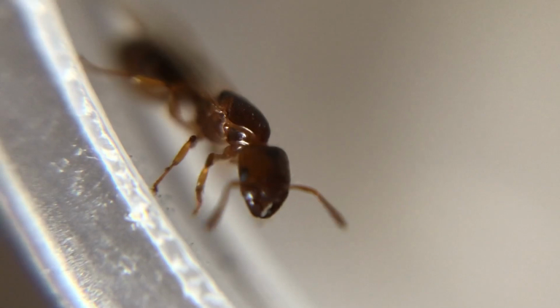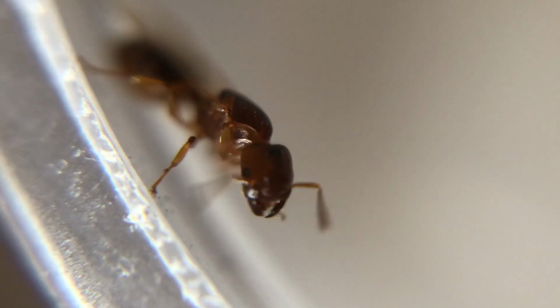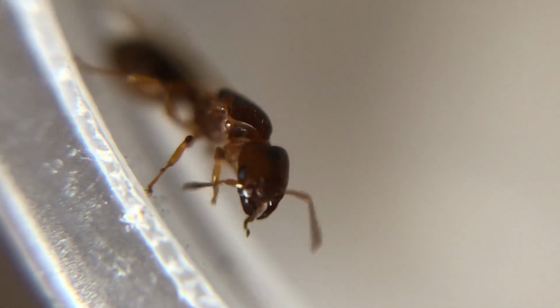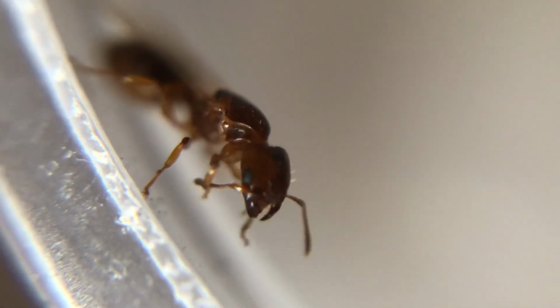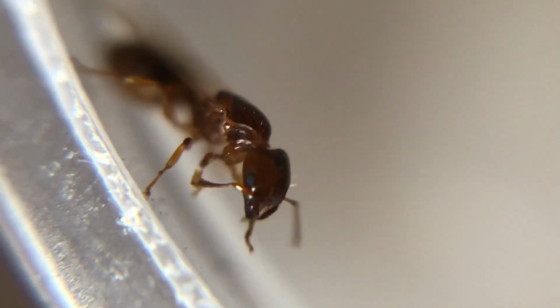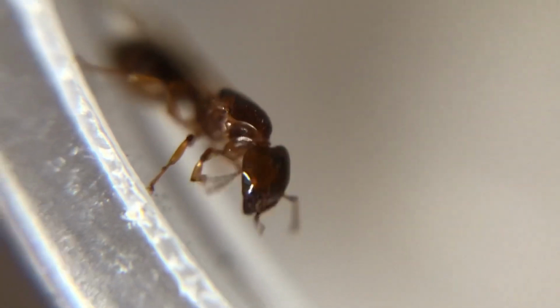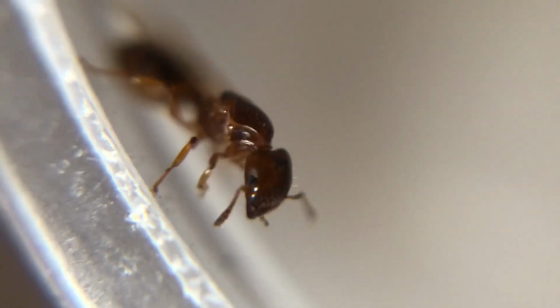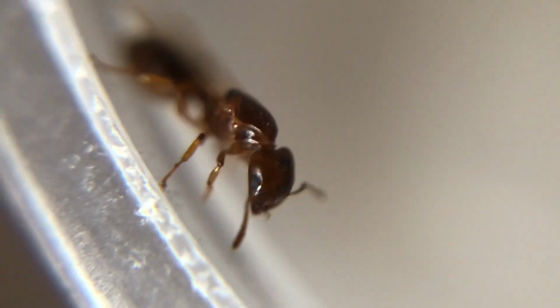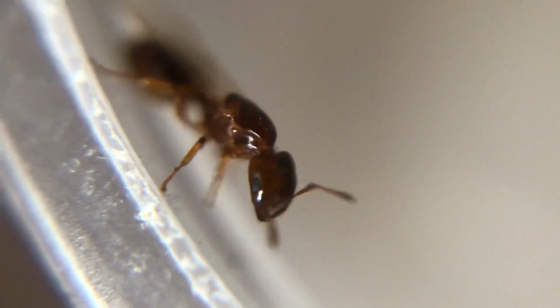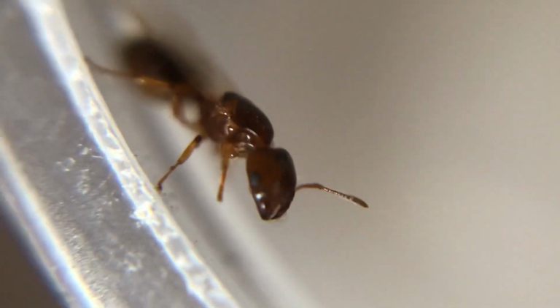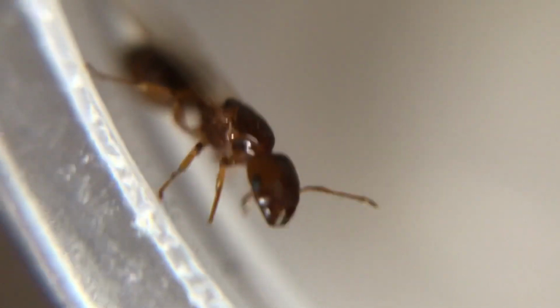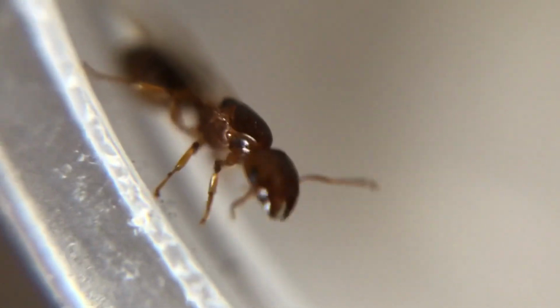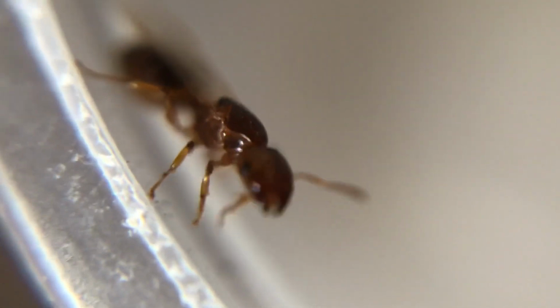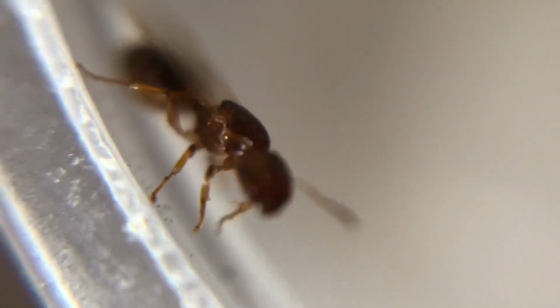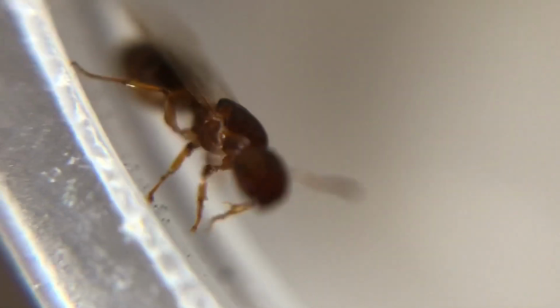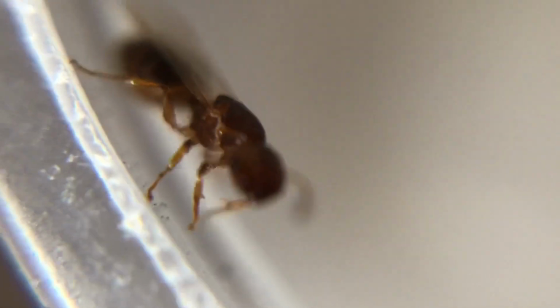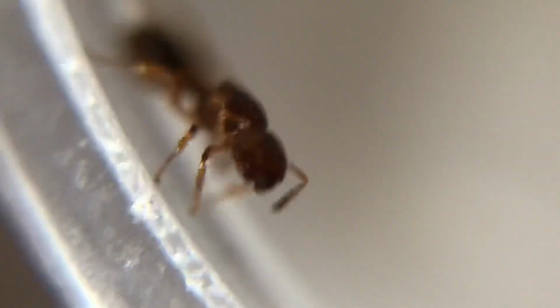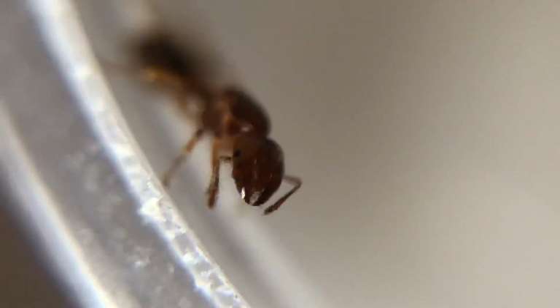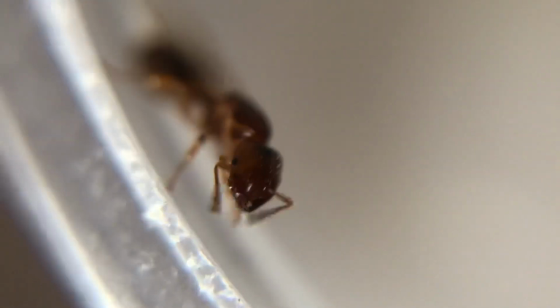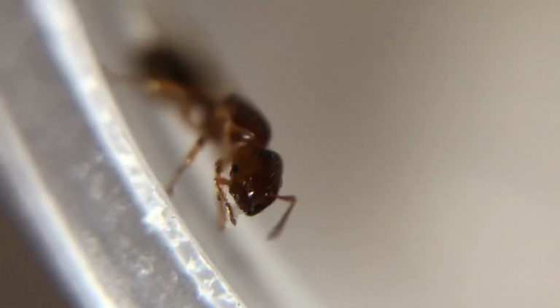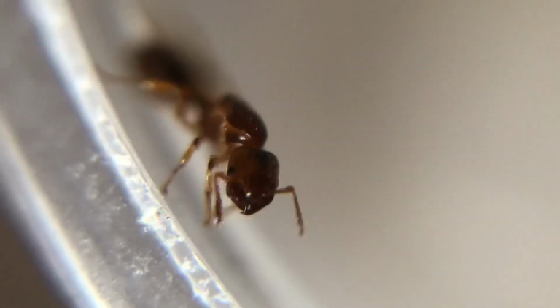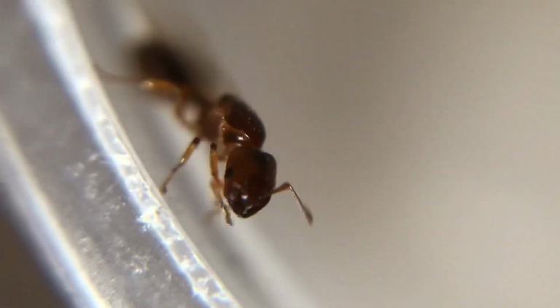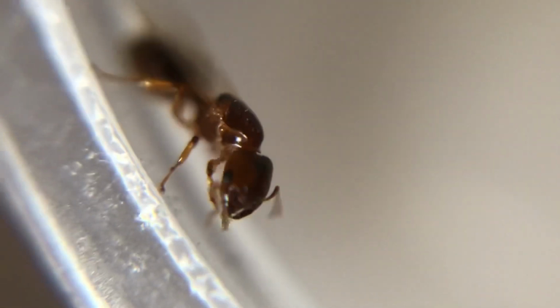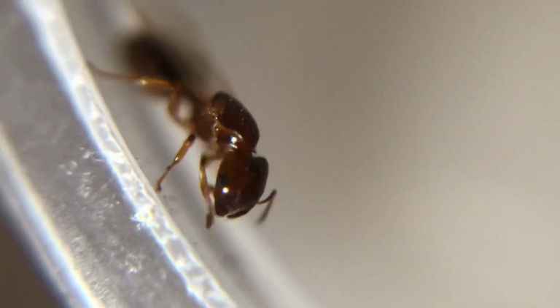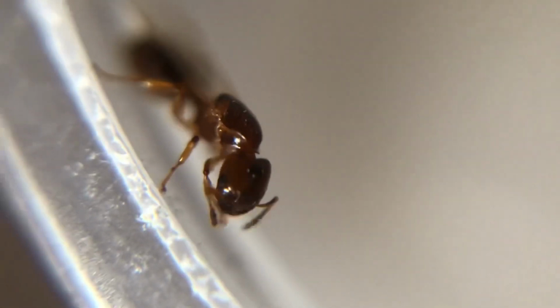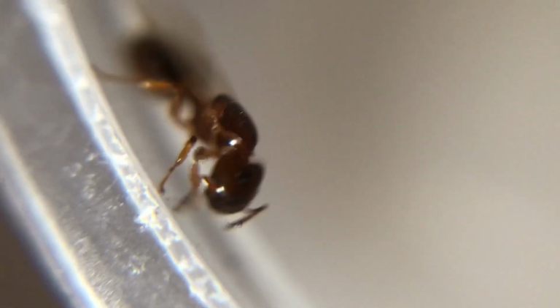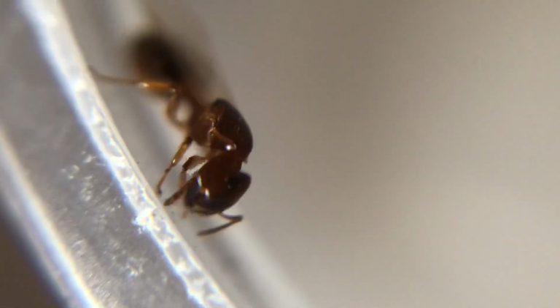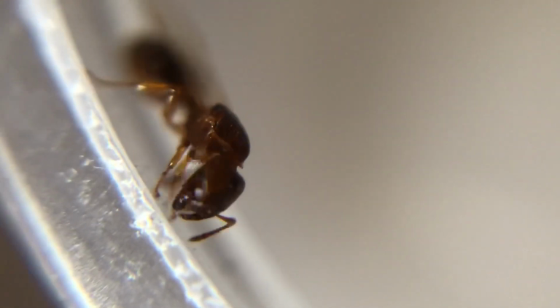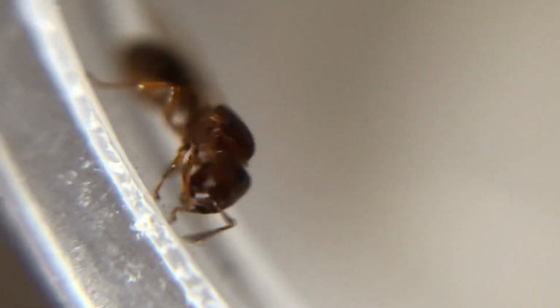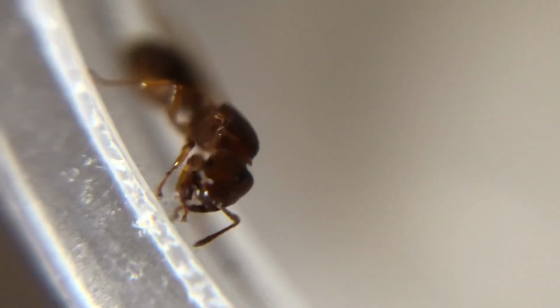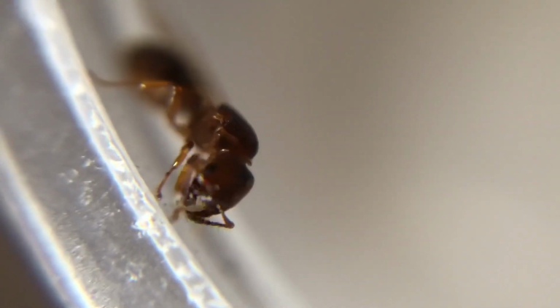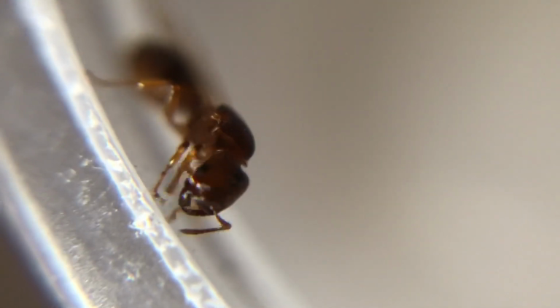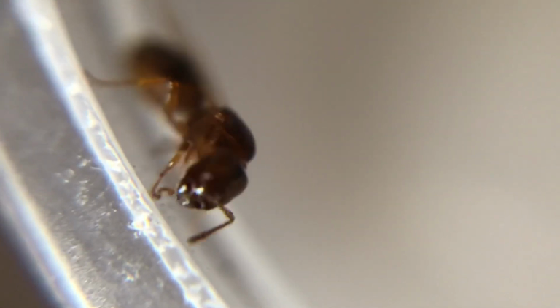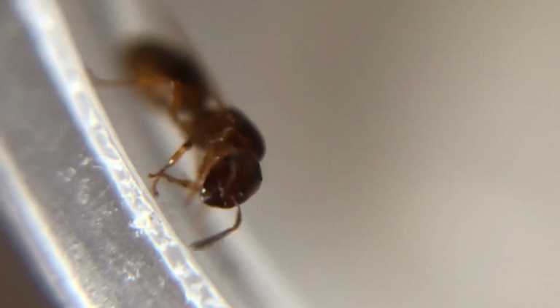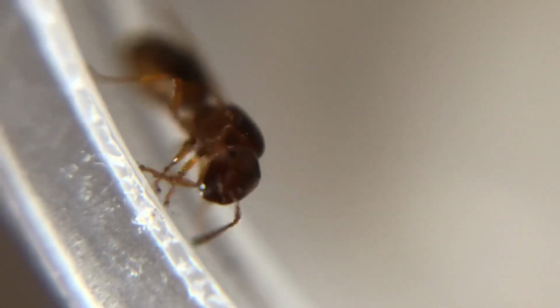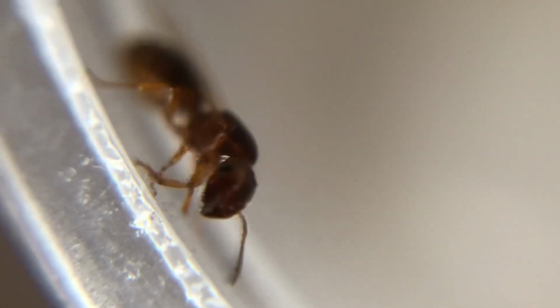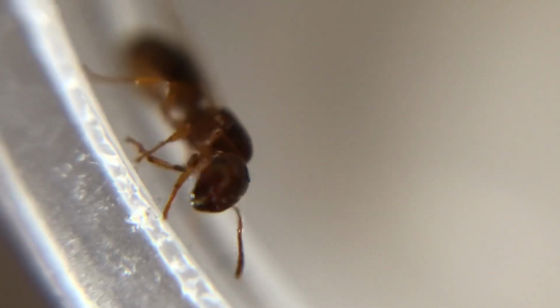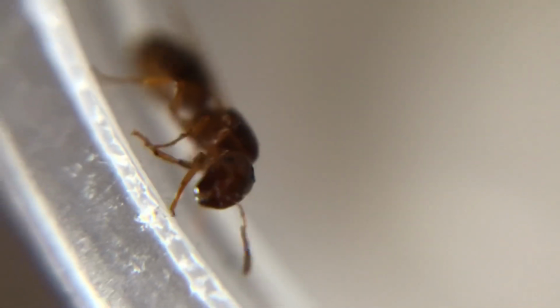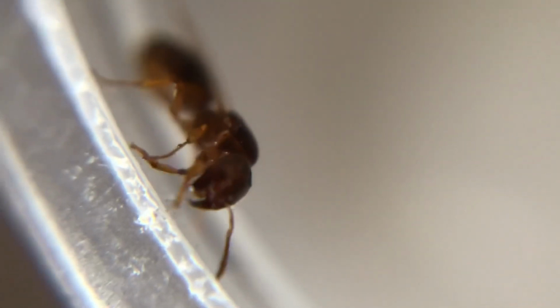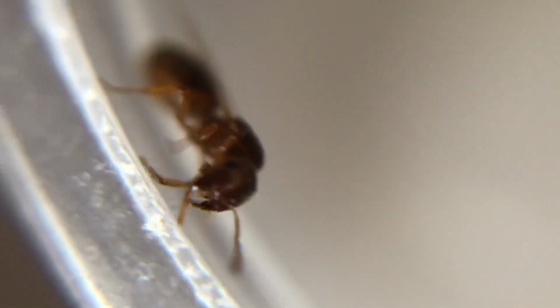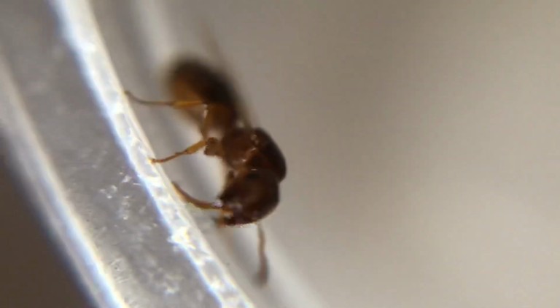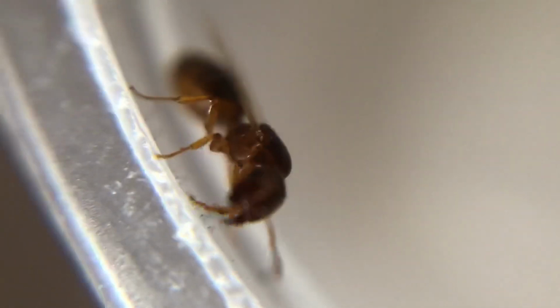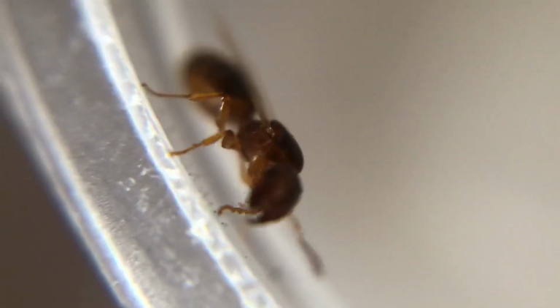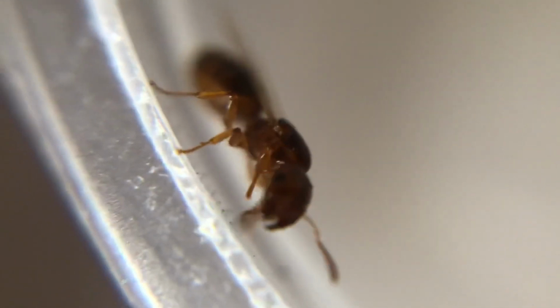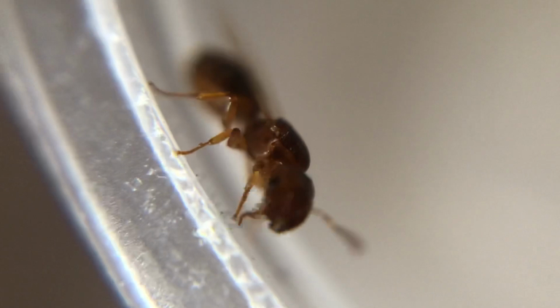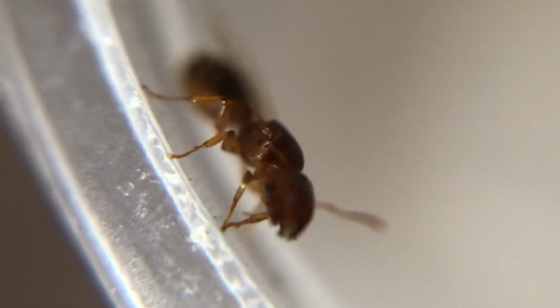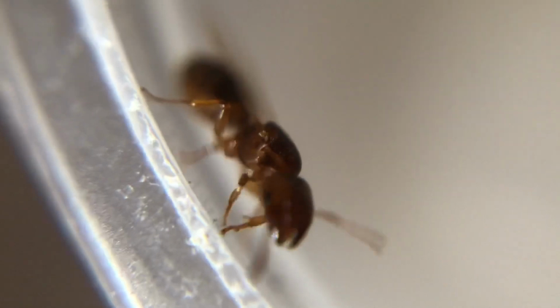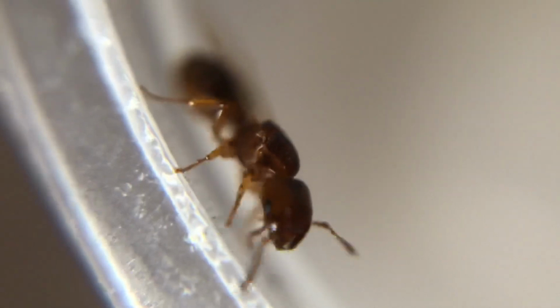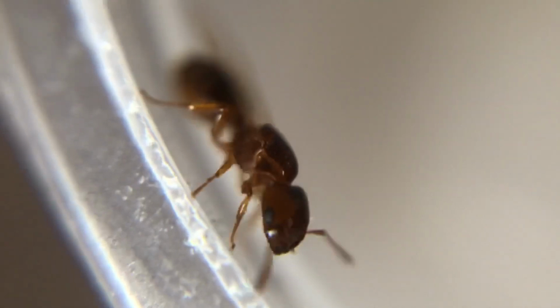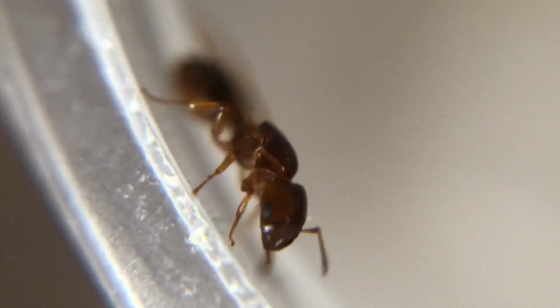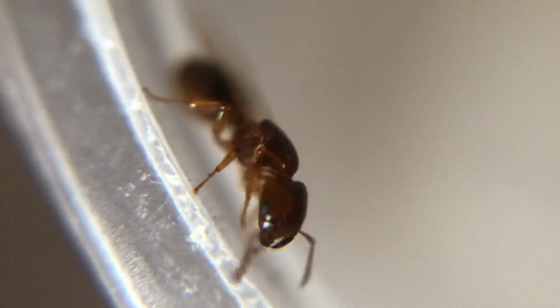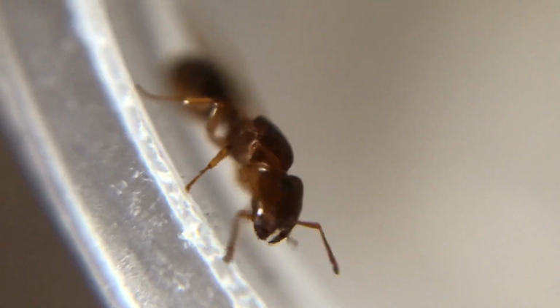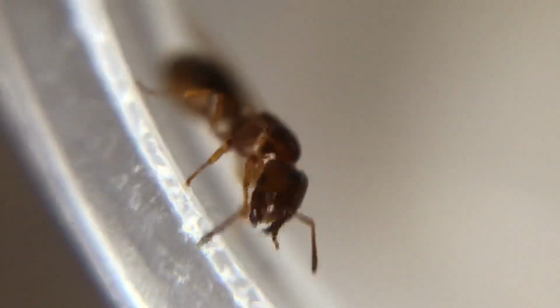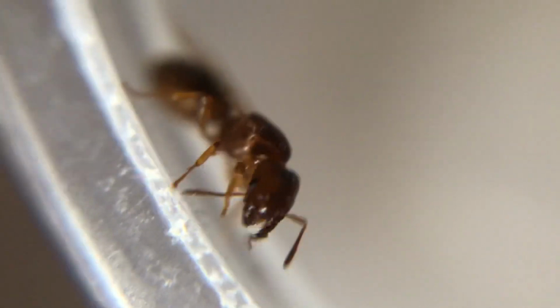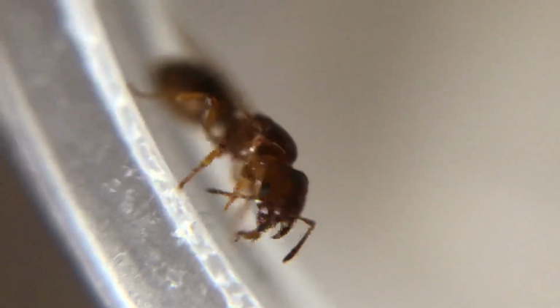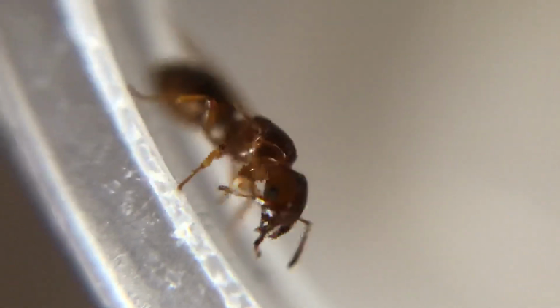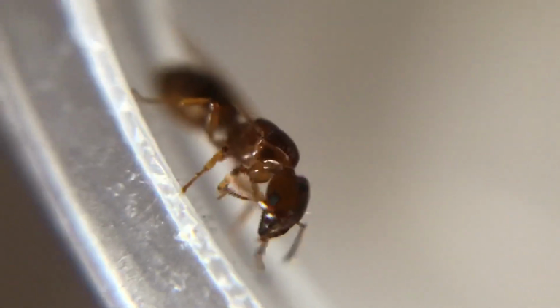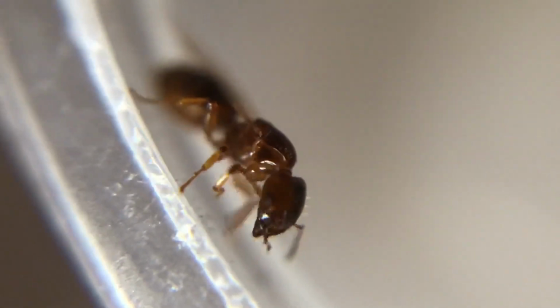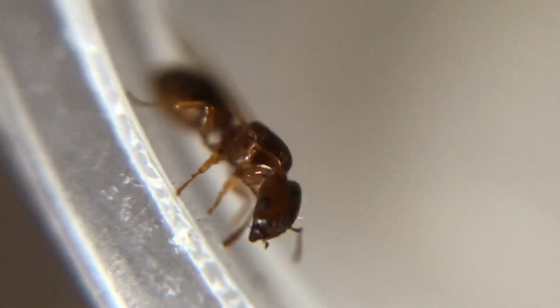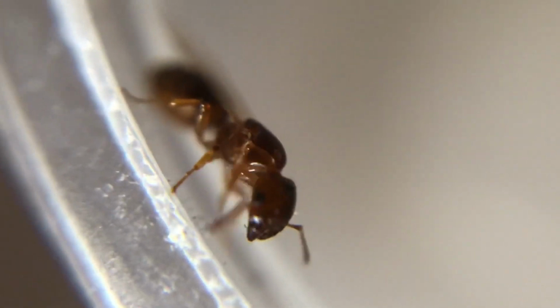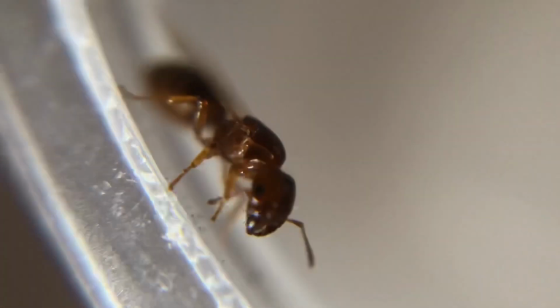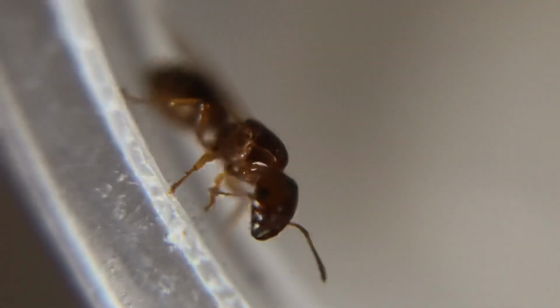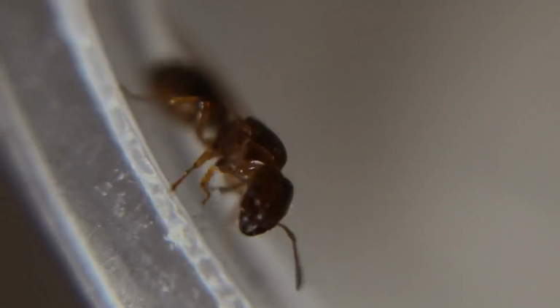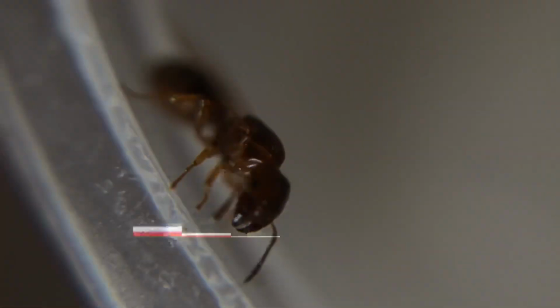Hey guys, this is Morgan. Exams are finally over and today I'll be sharing about how to catch a queen ant without relying on just luck.